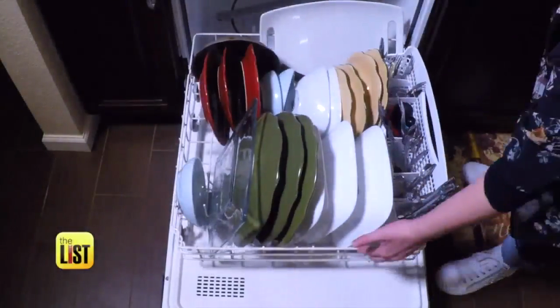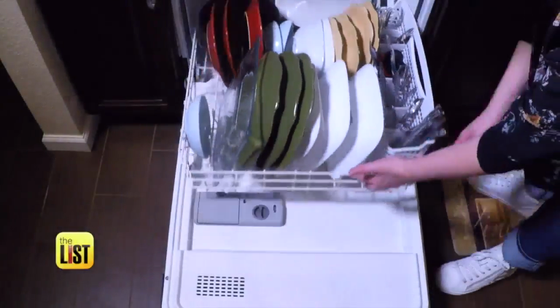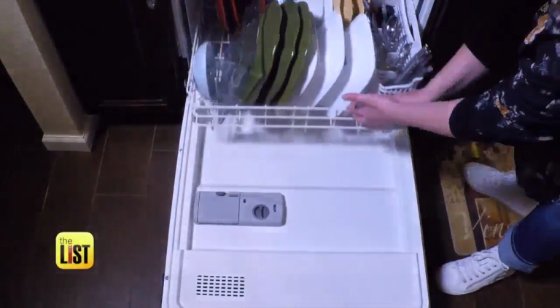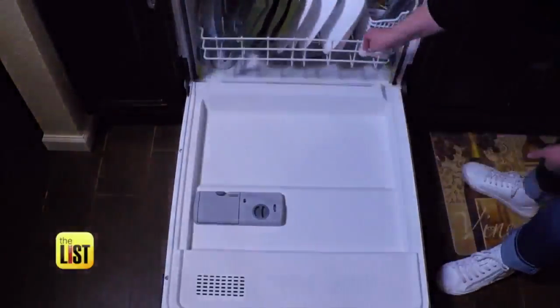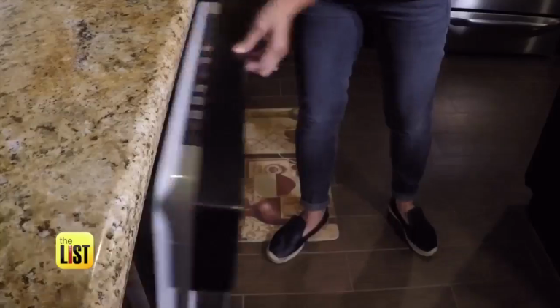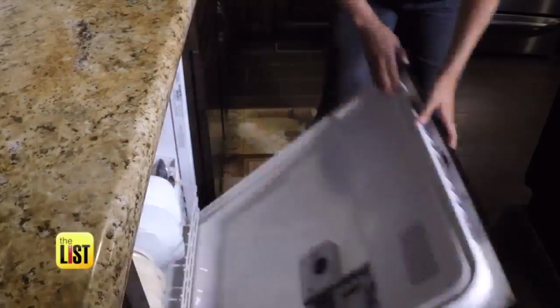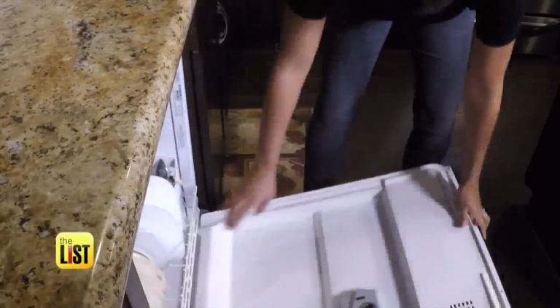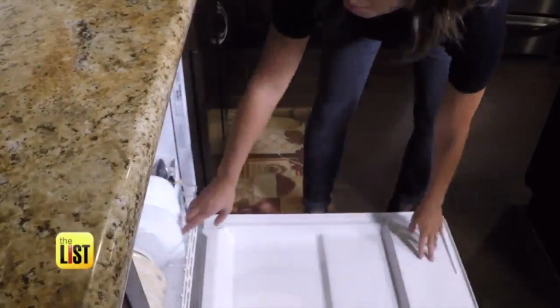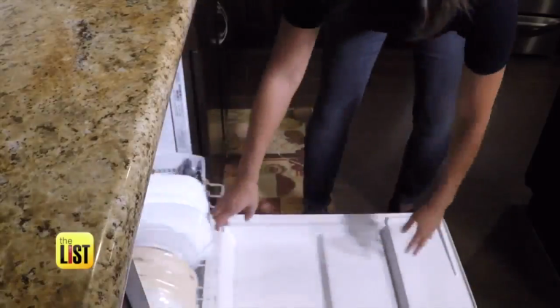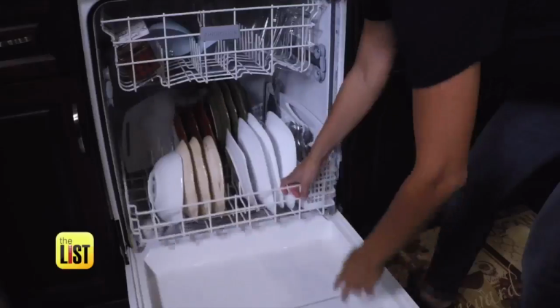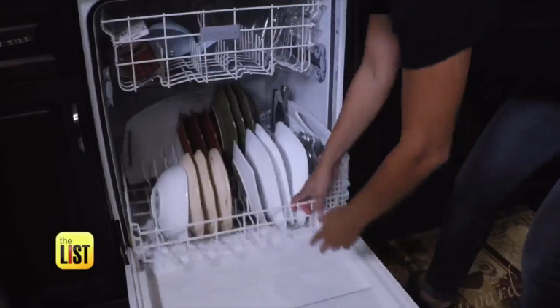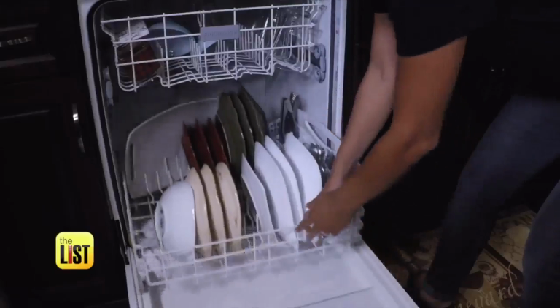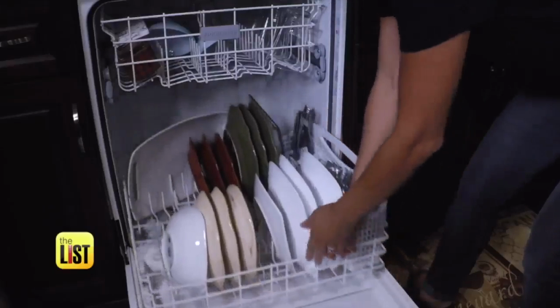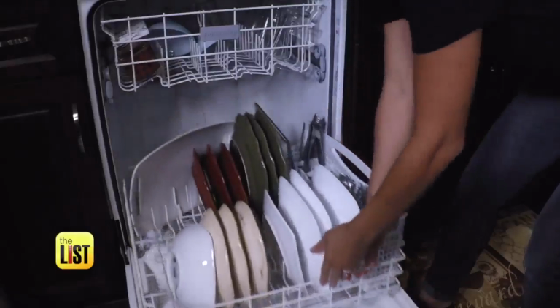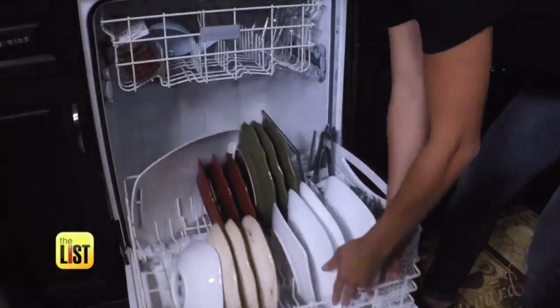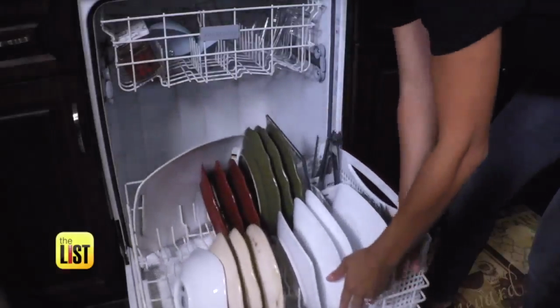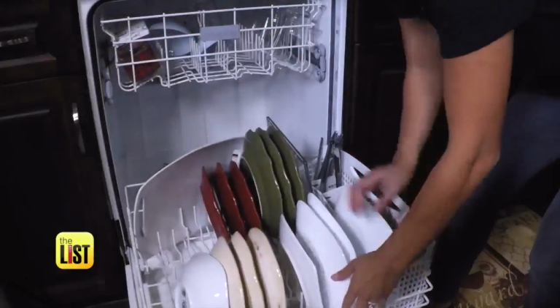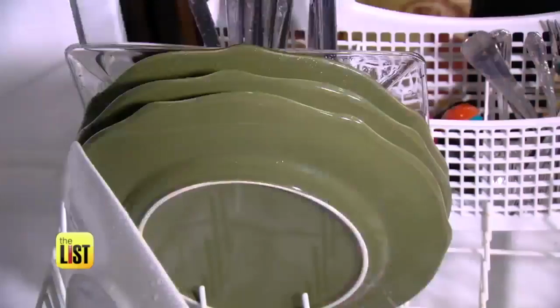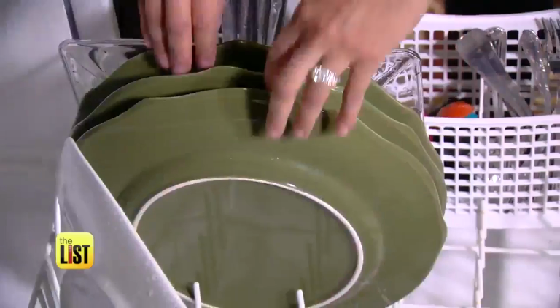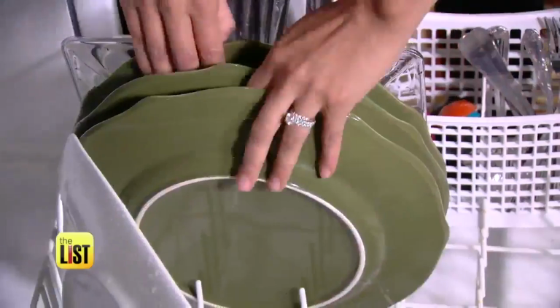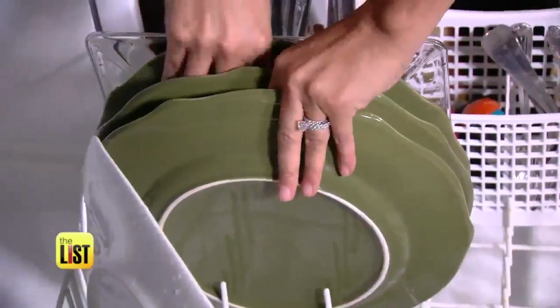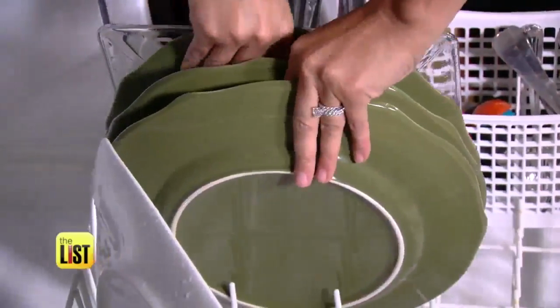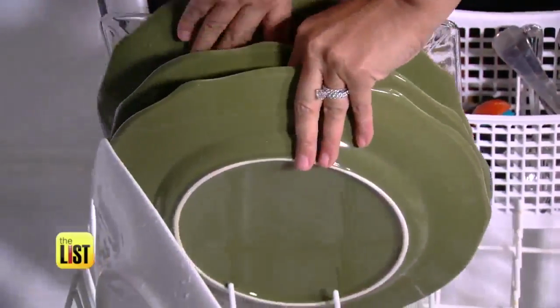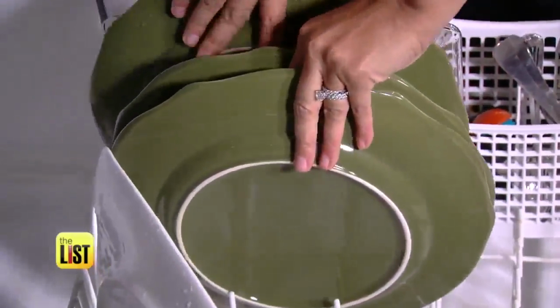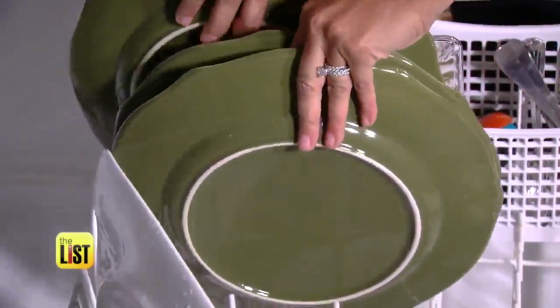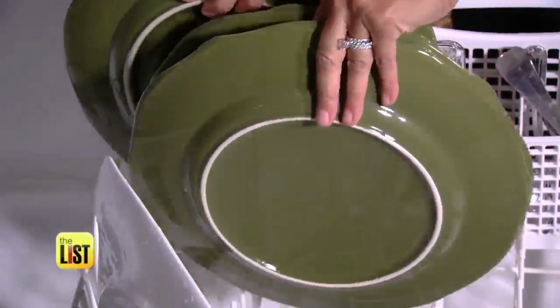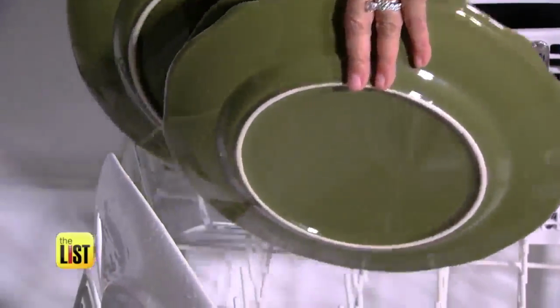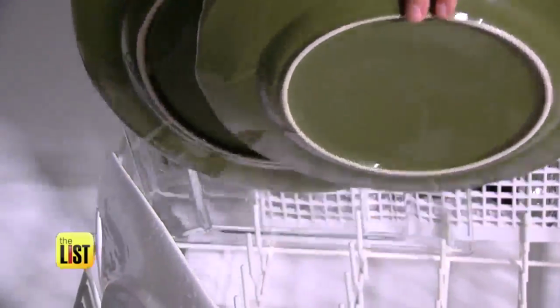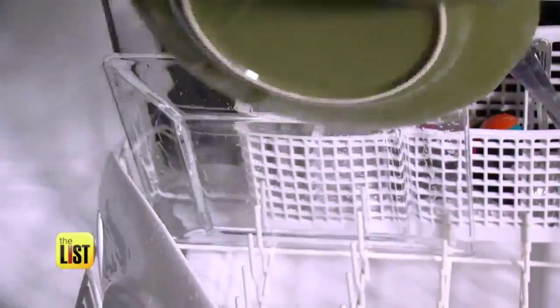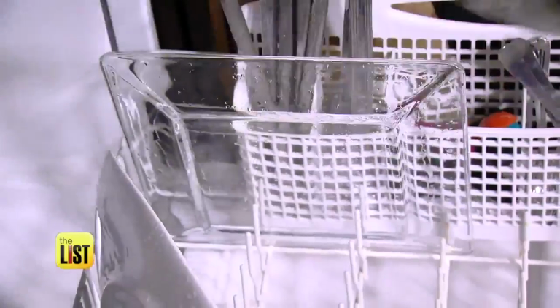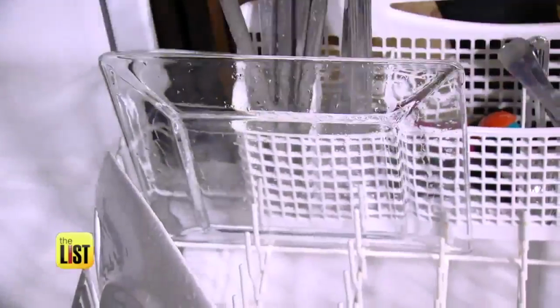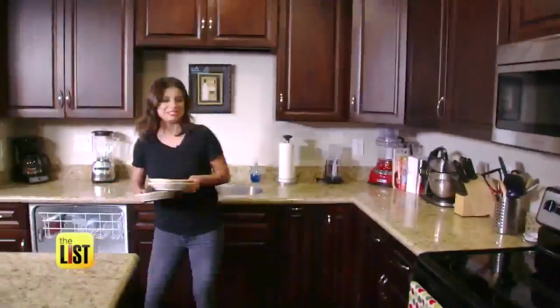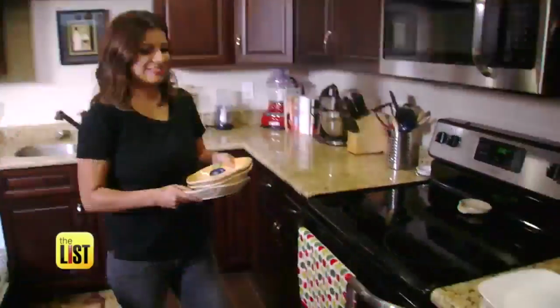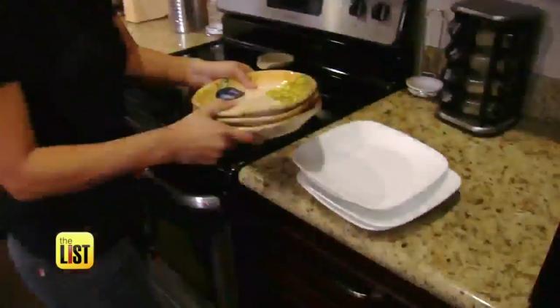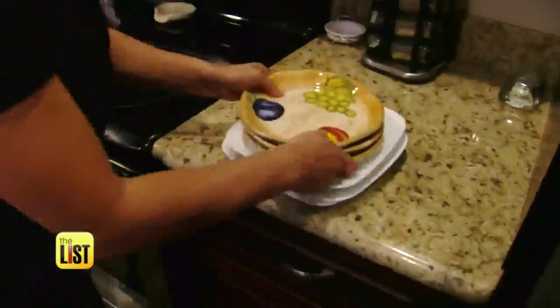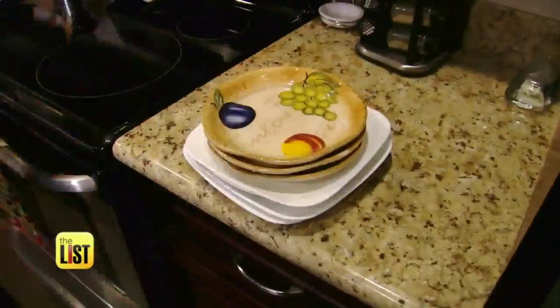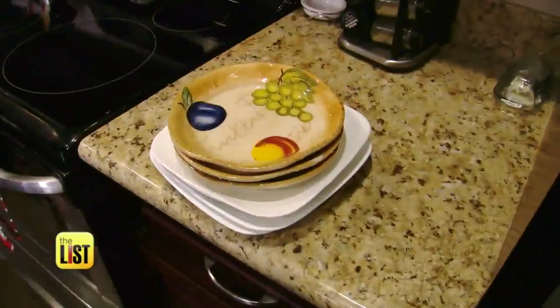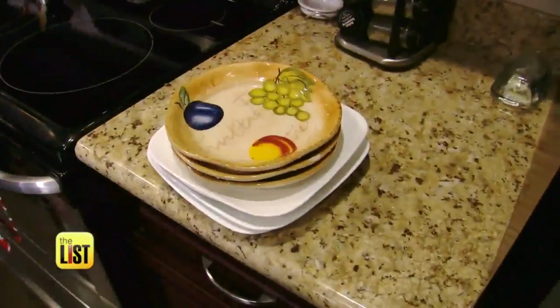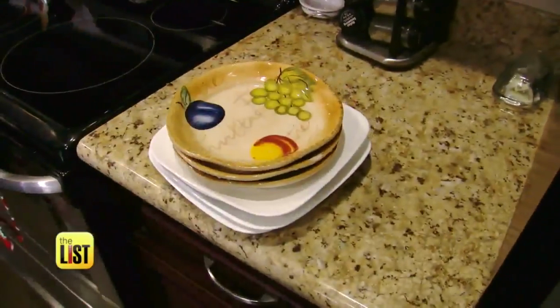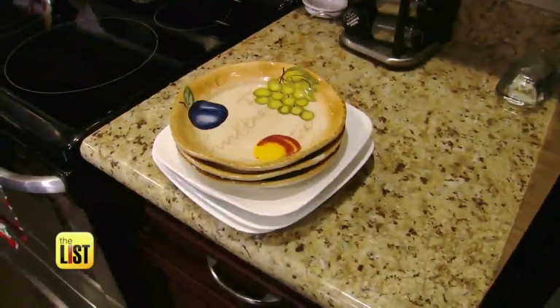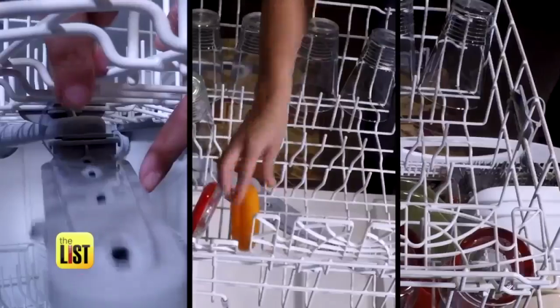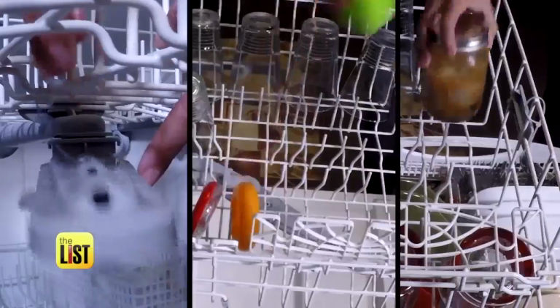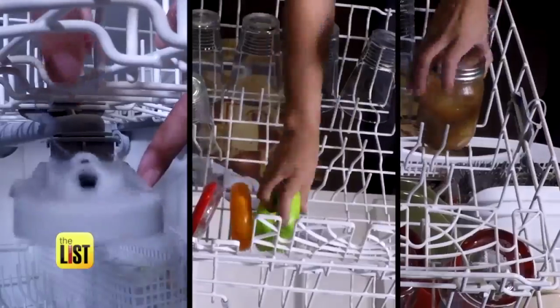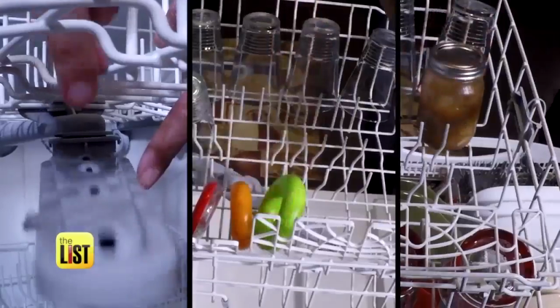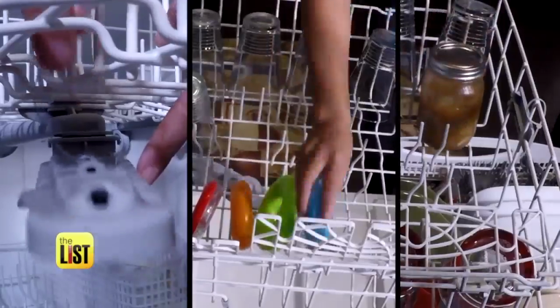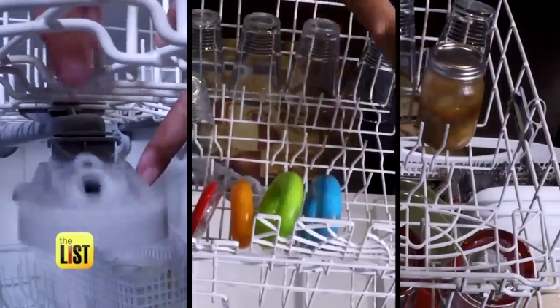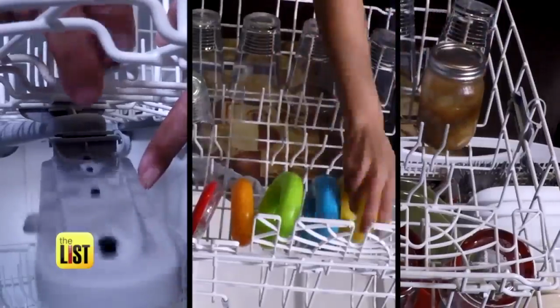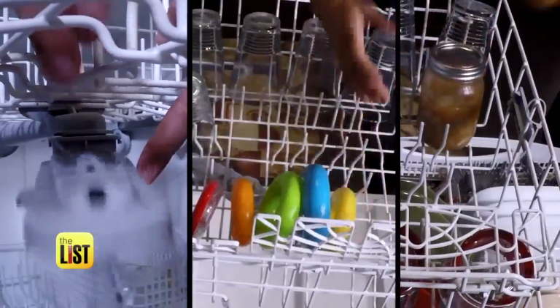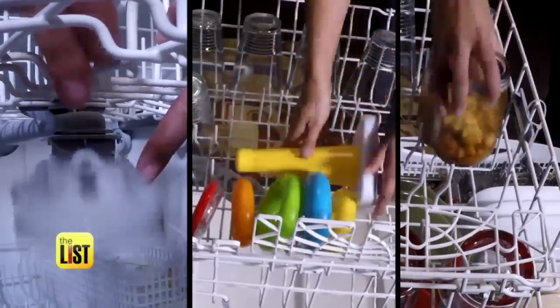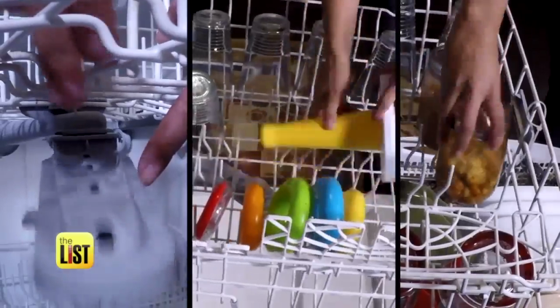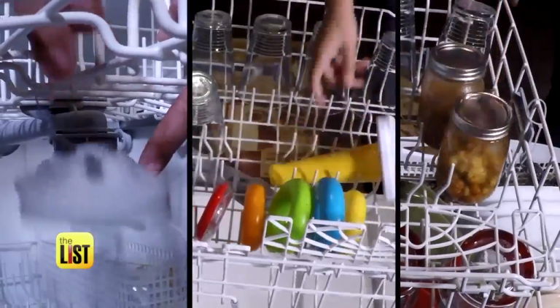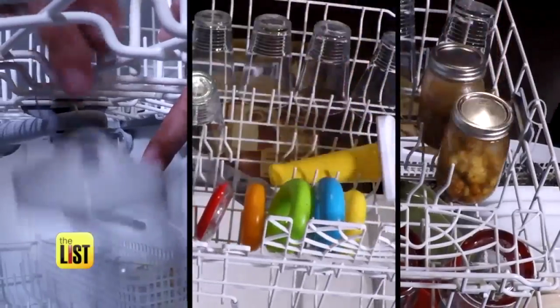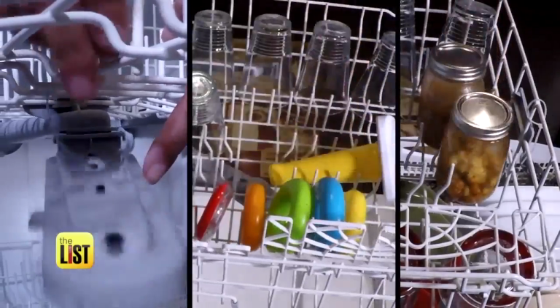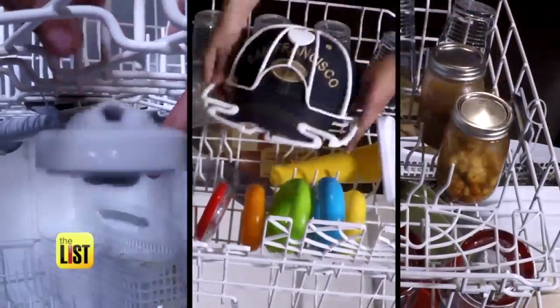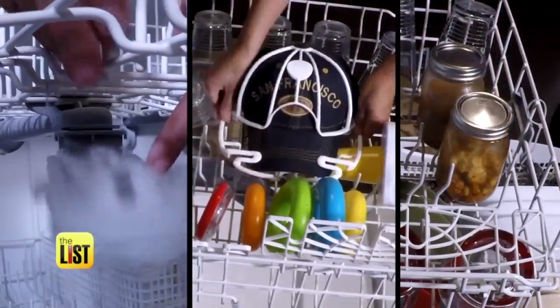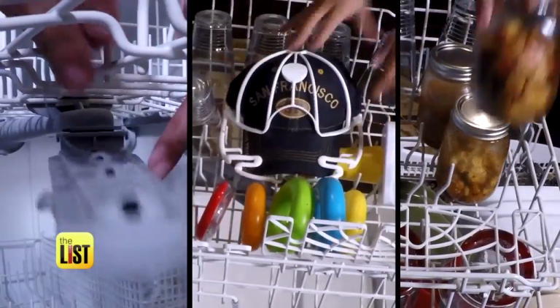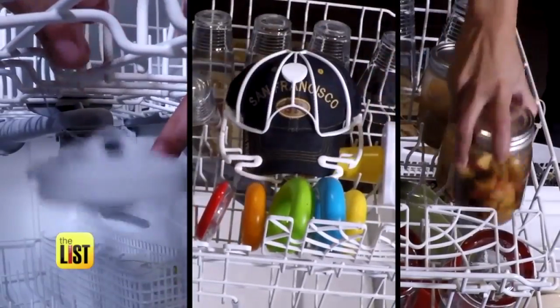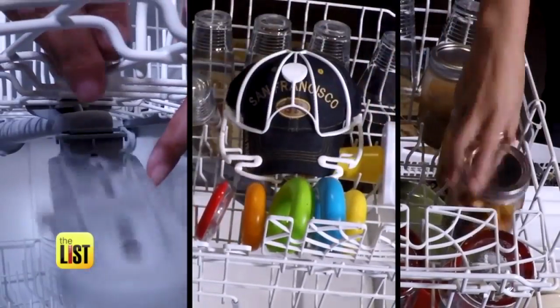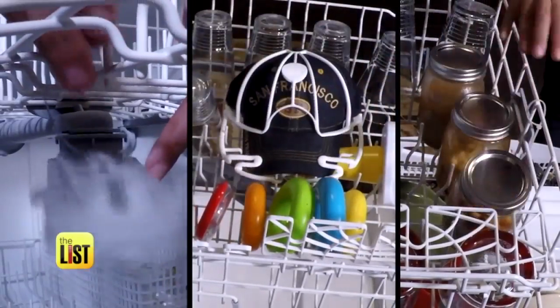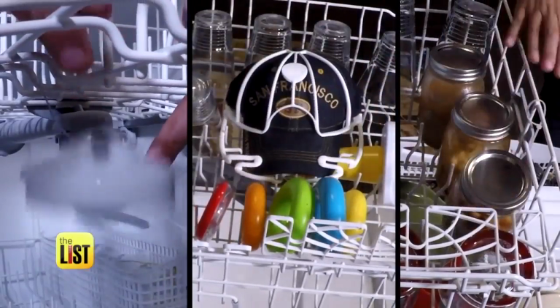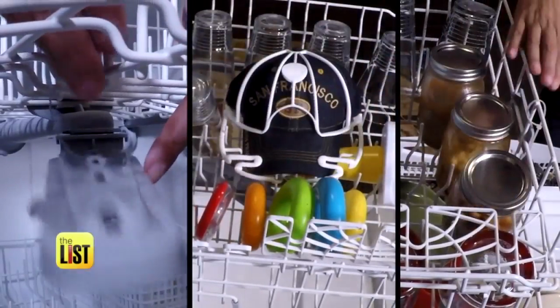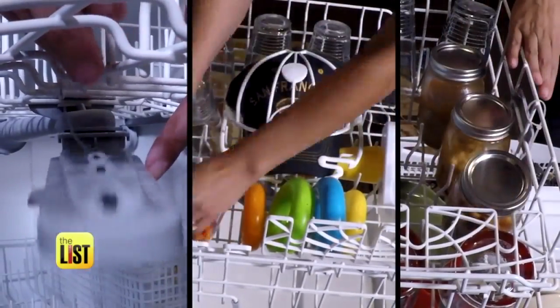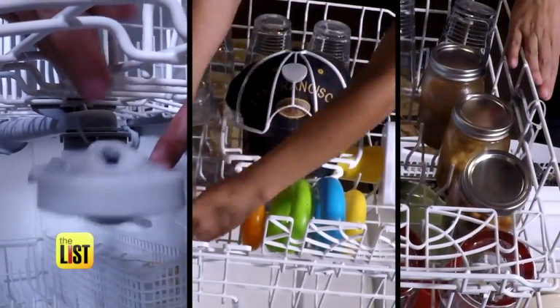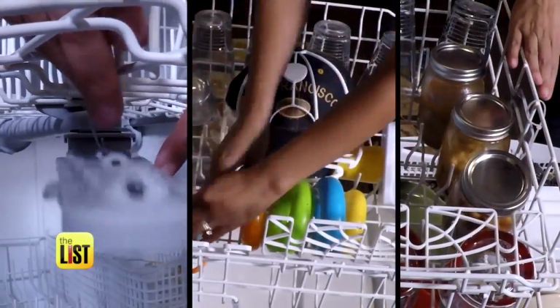The dishwasher is just for dishes, right? Wrong. Use these three hacks to do all of this.